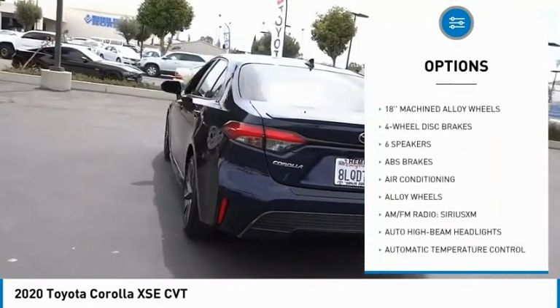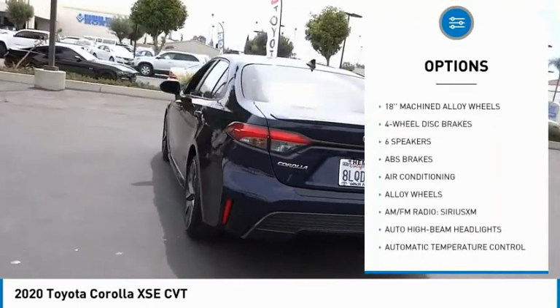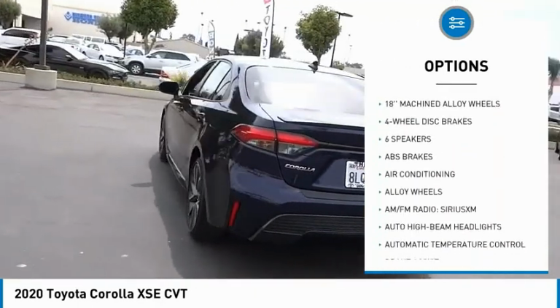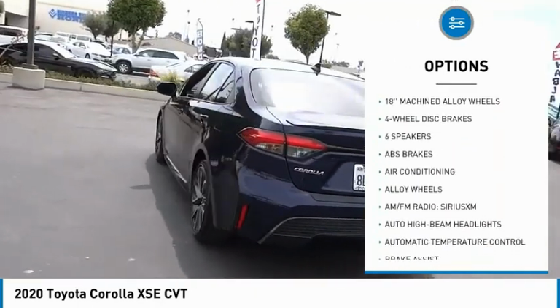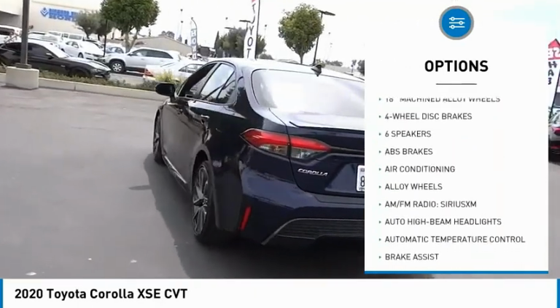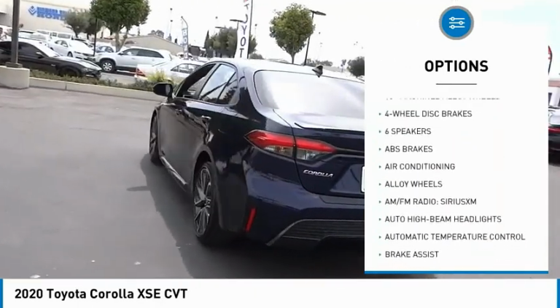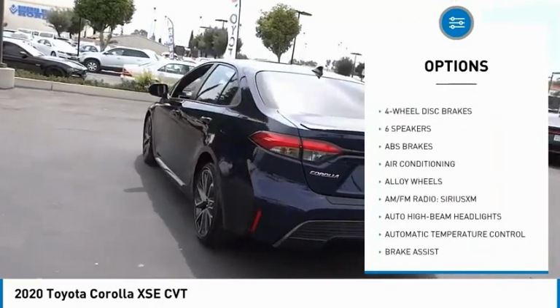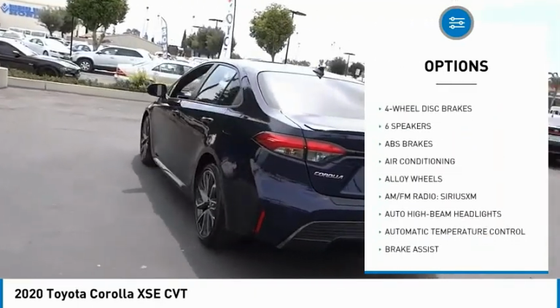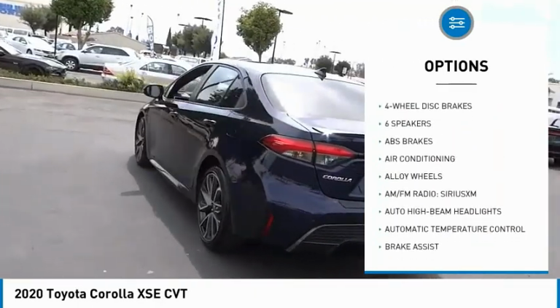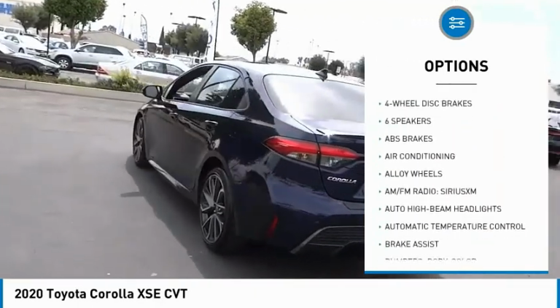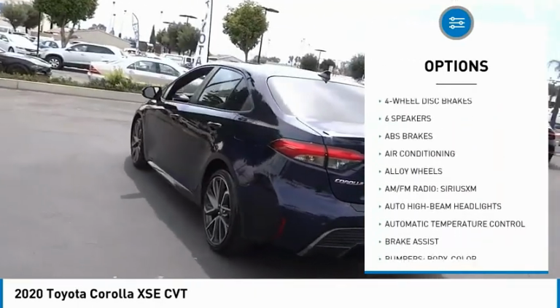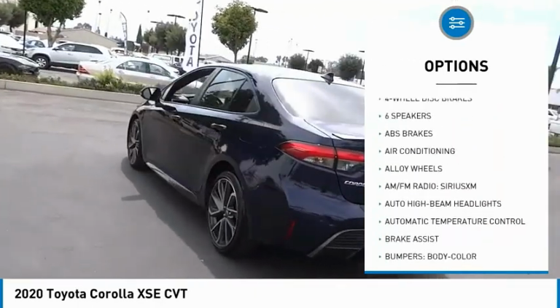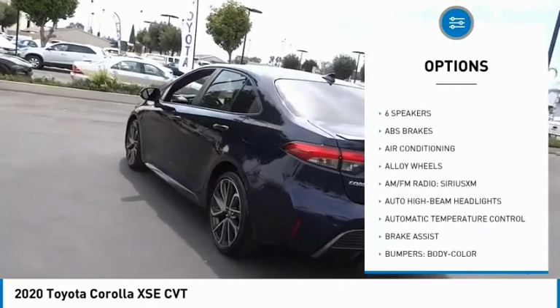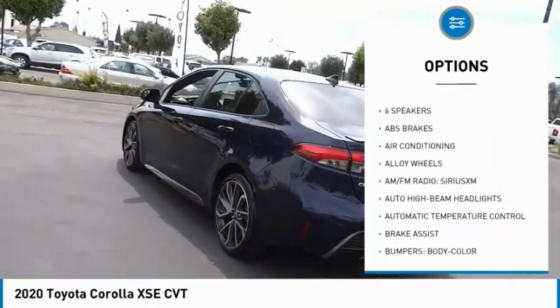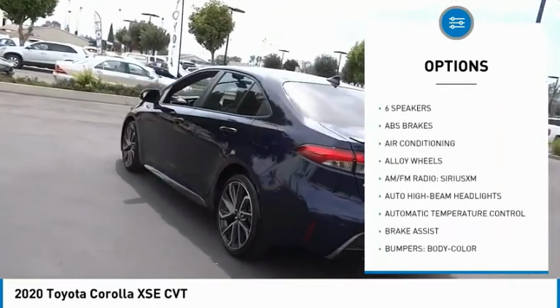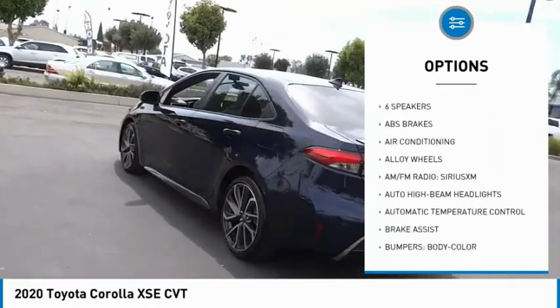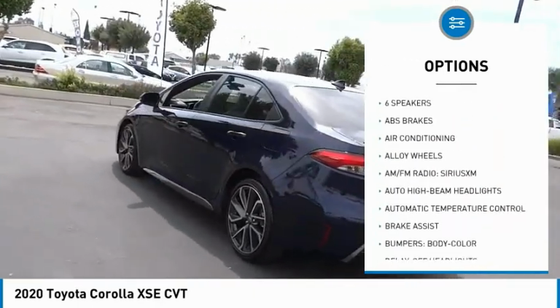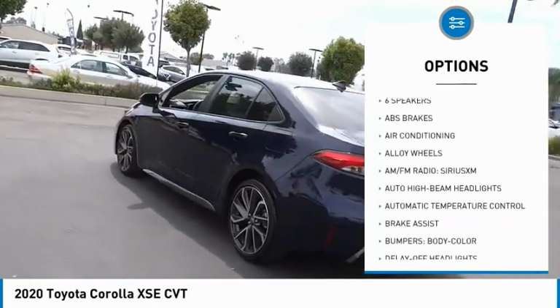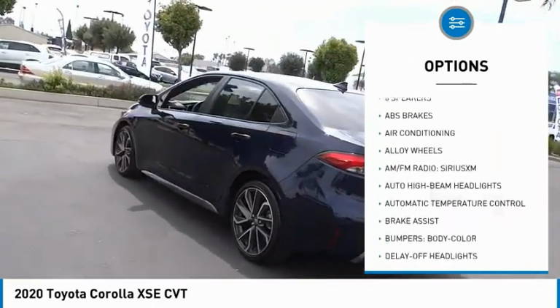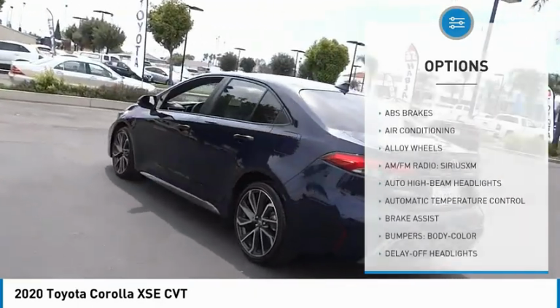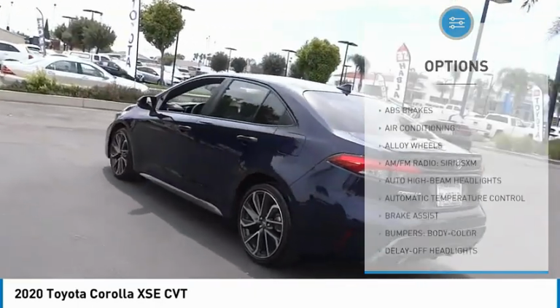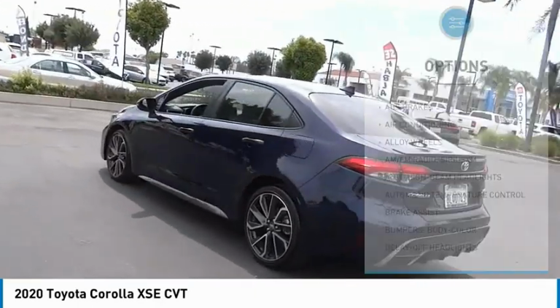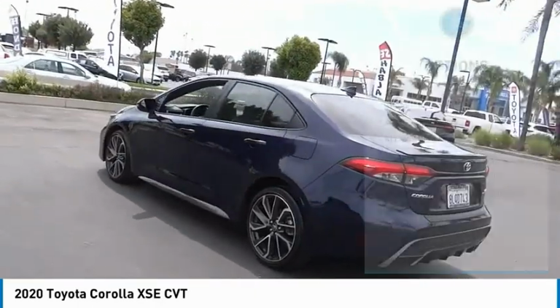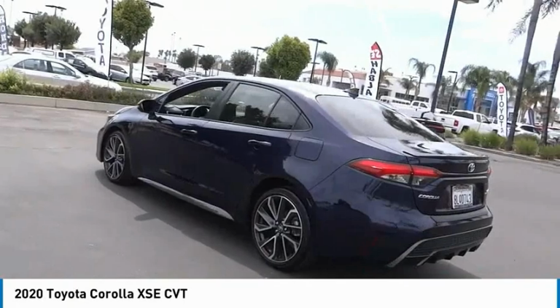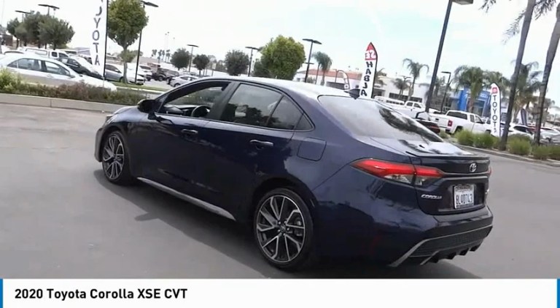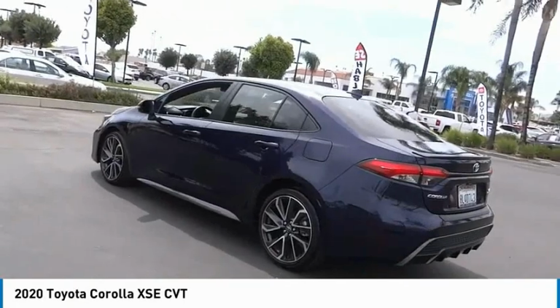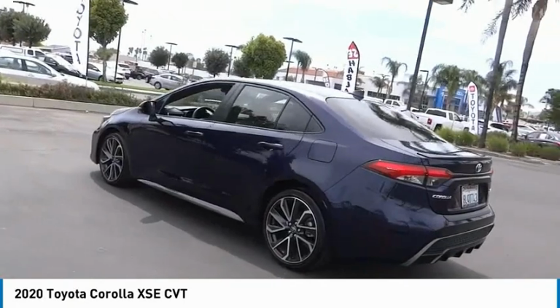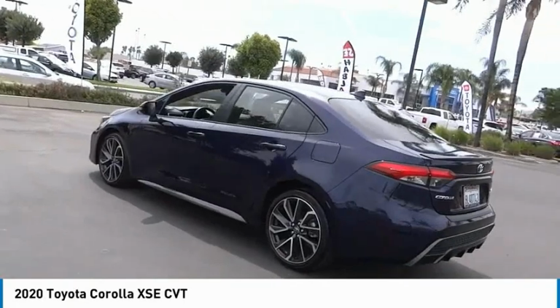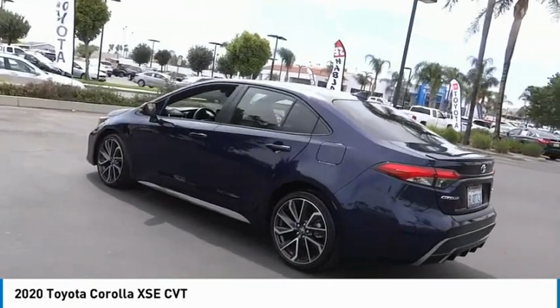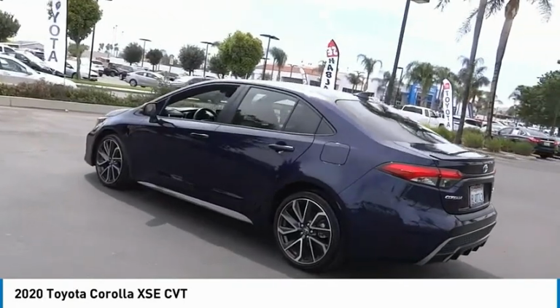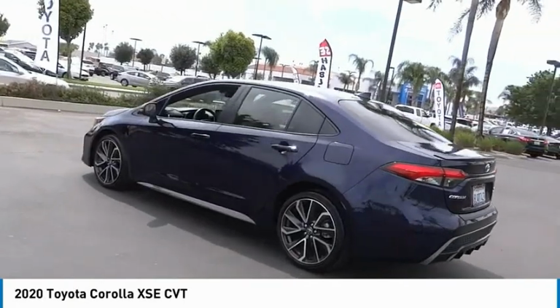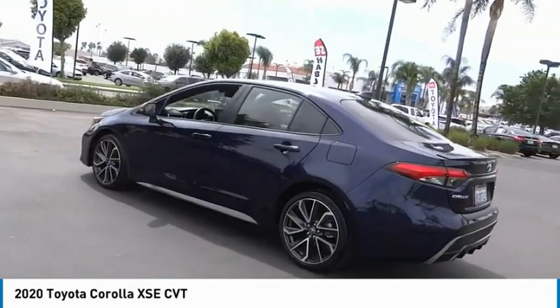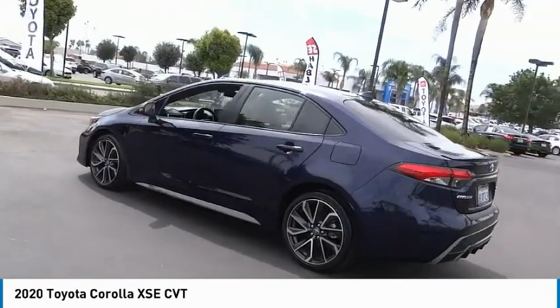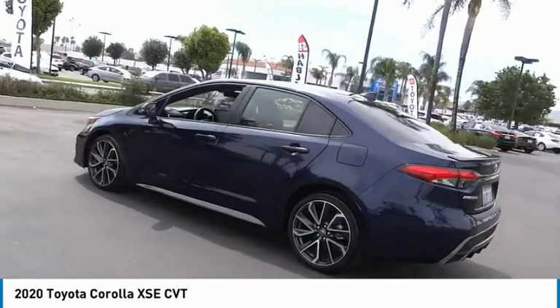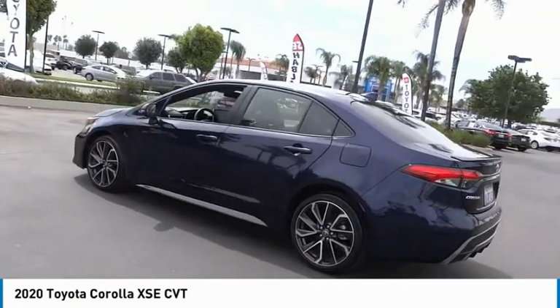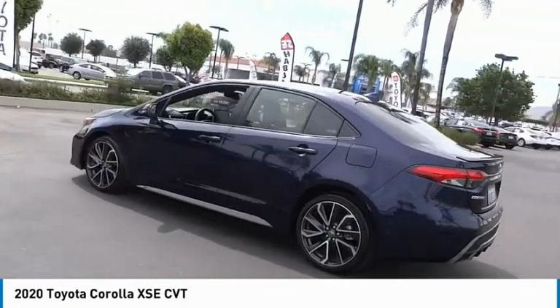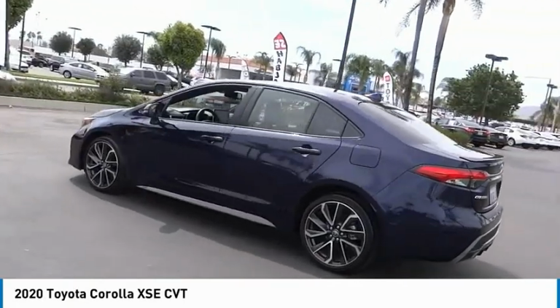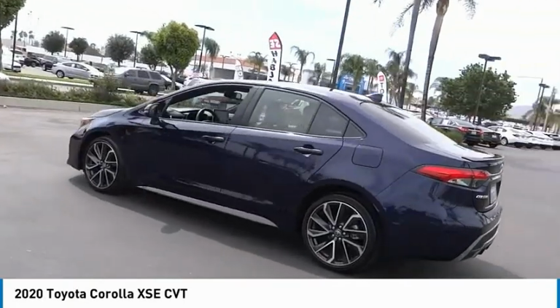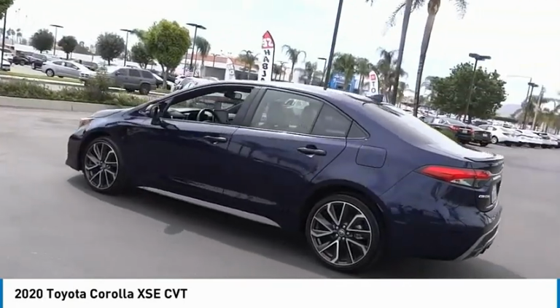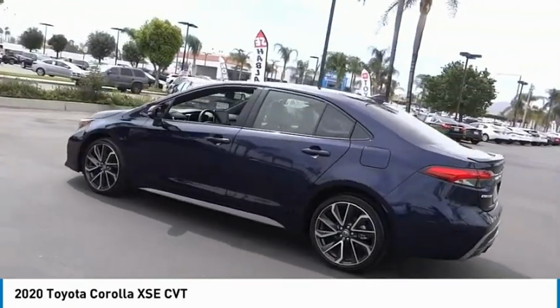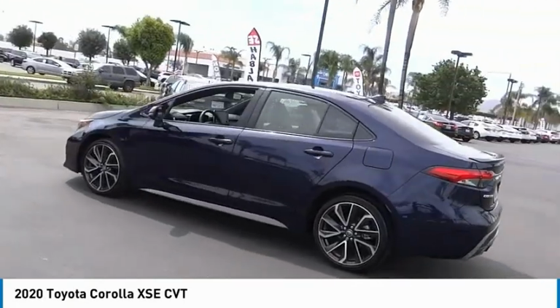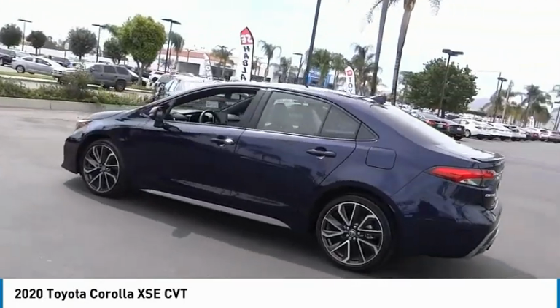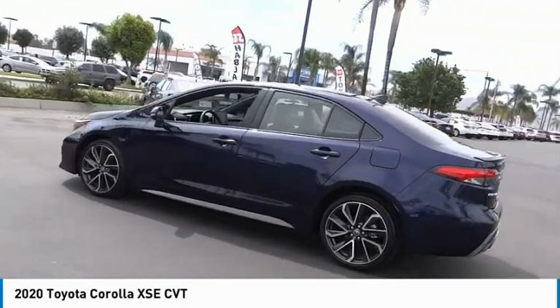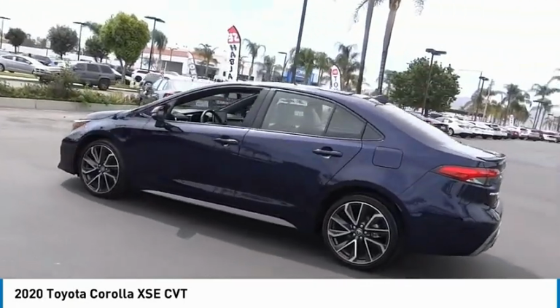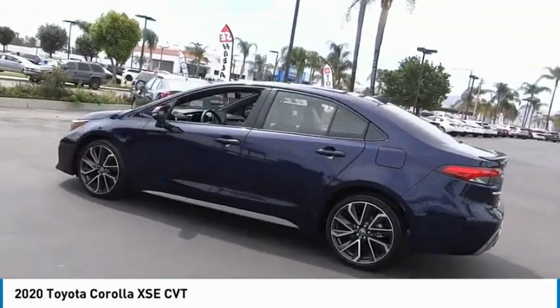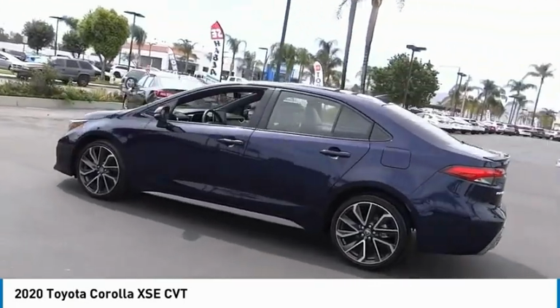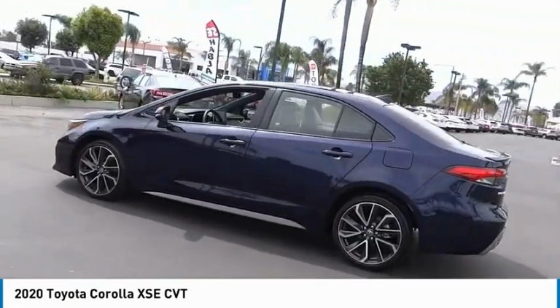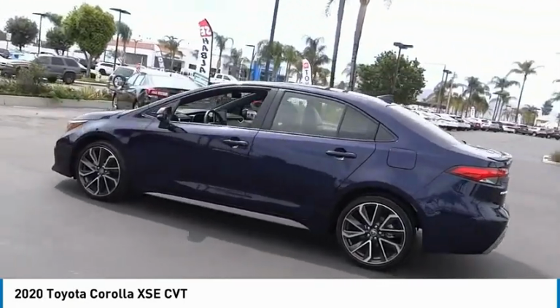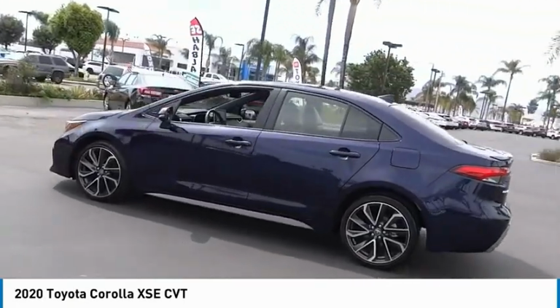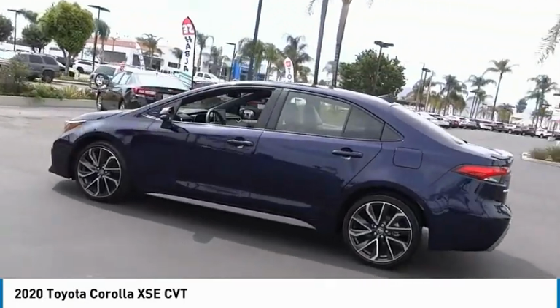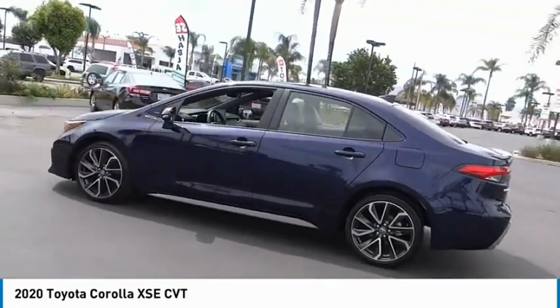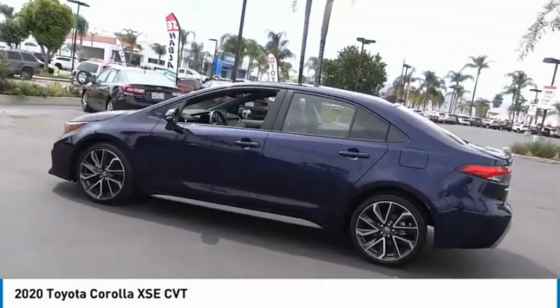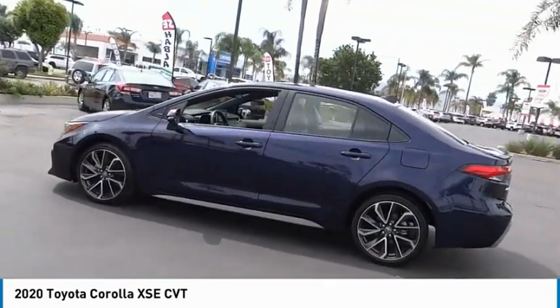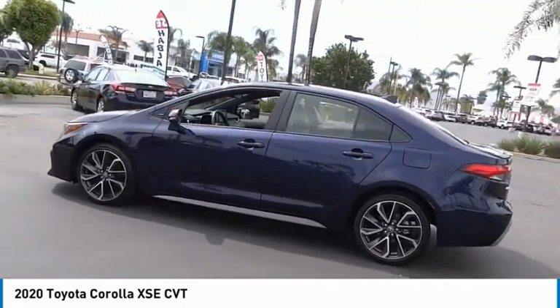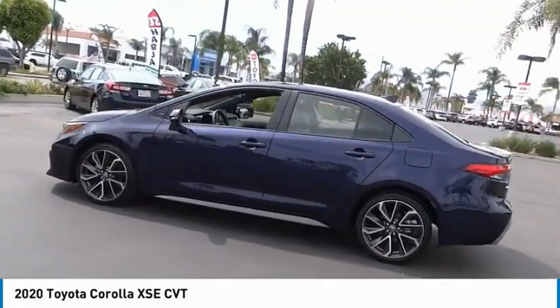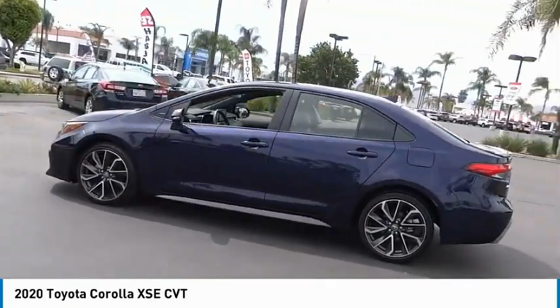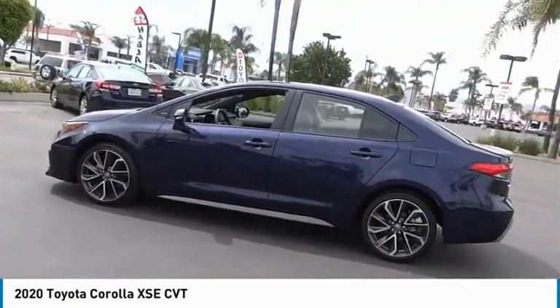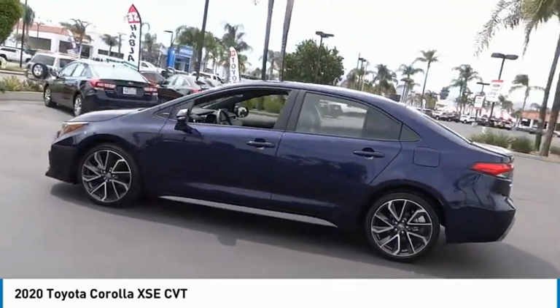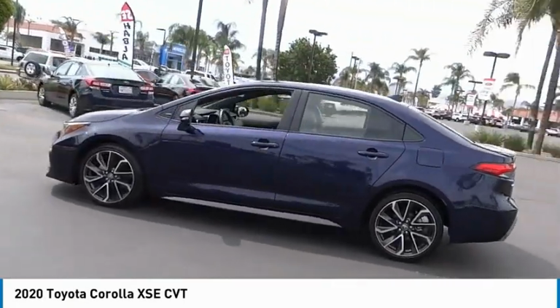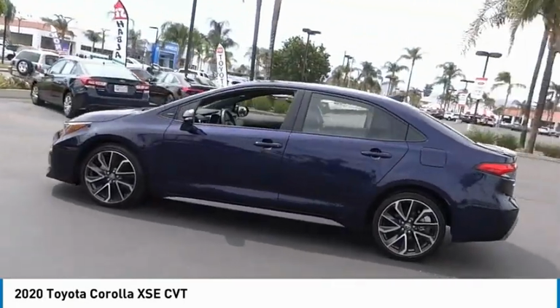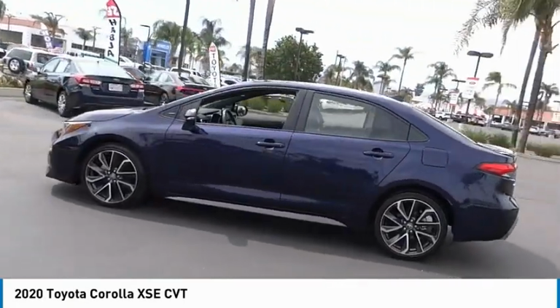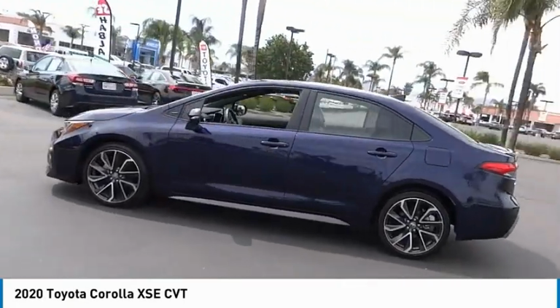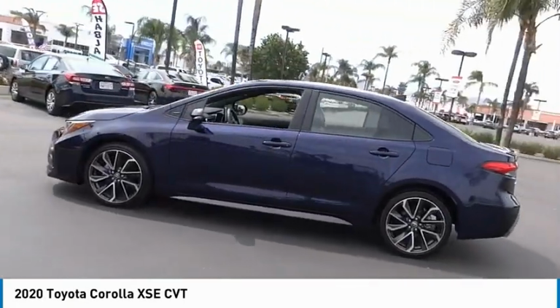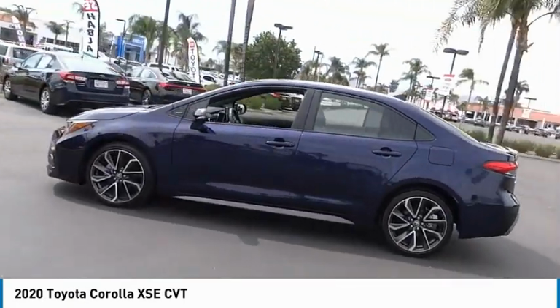Power moonroof, four-wheel disc brakes, speed control, rear window defroster, heated front seats.